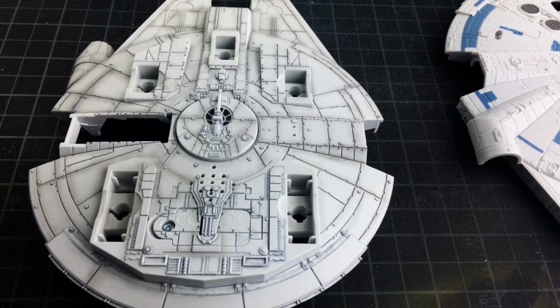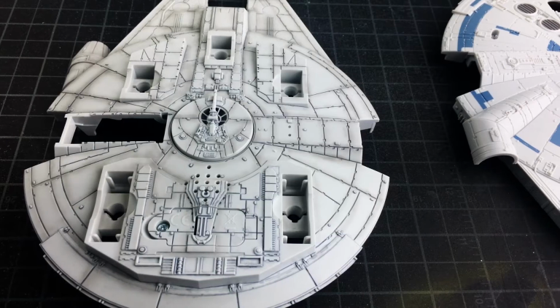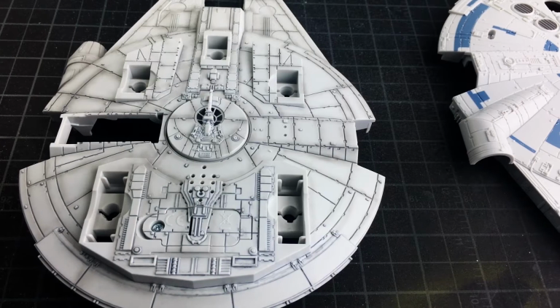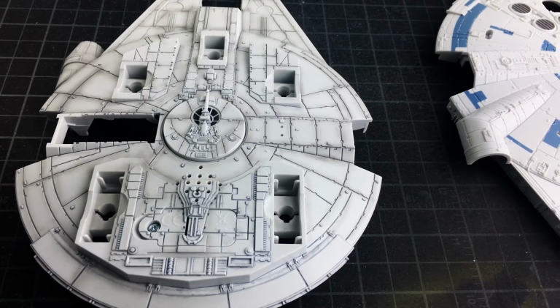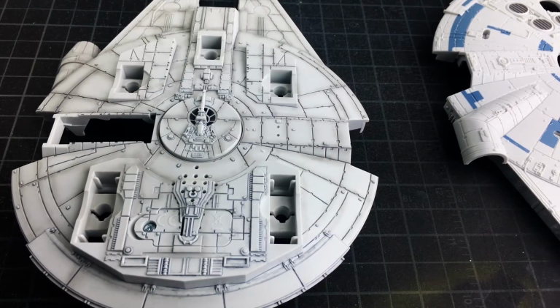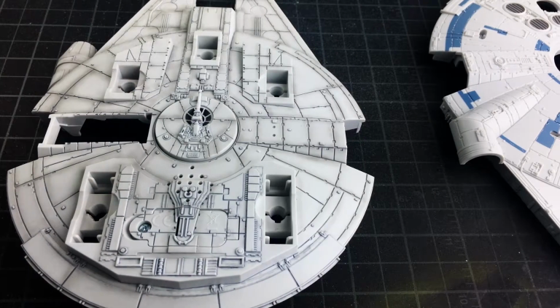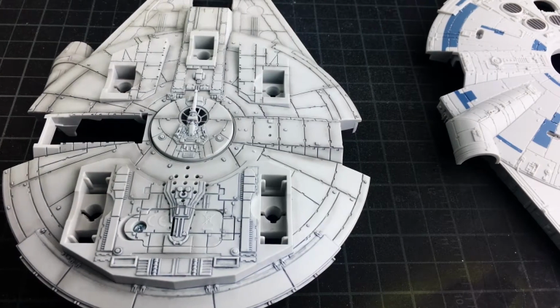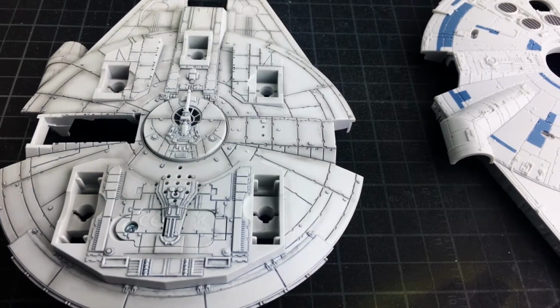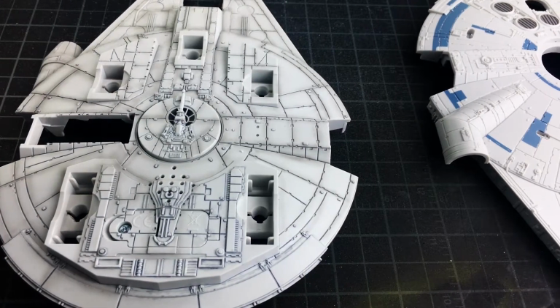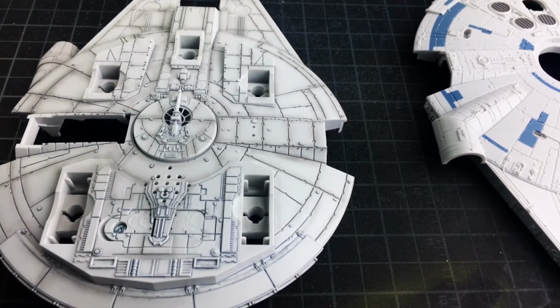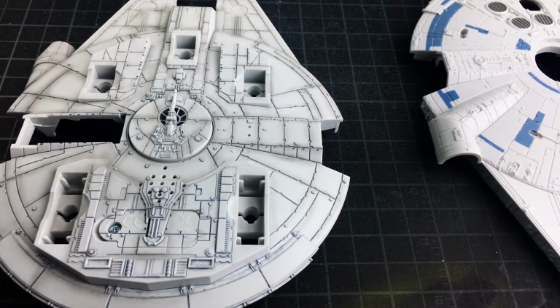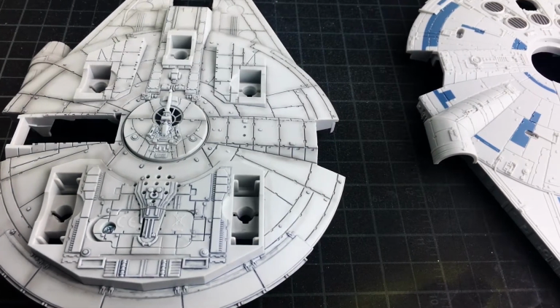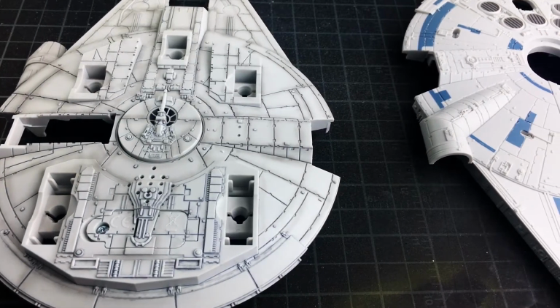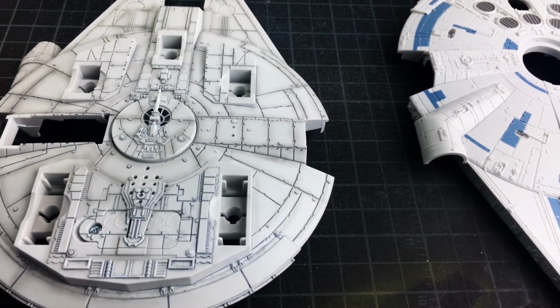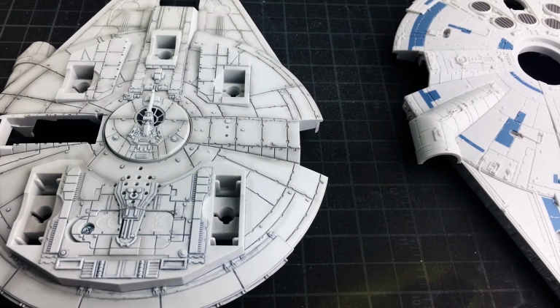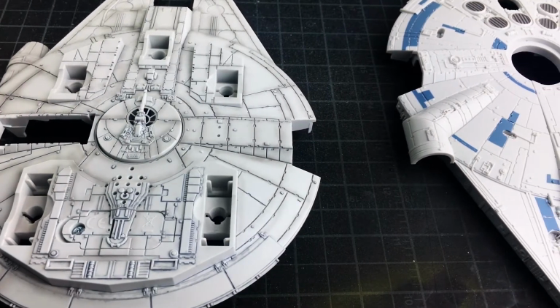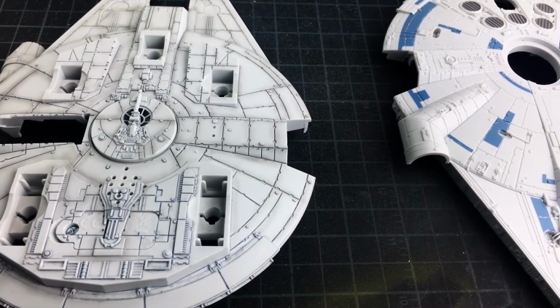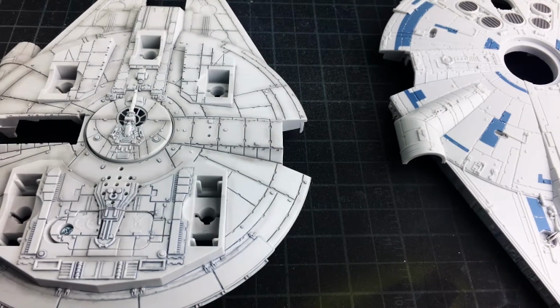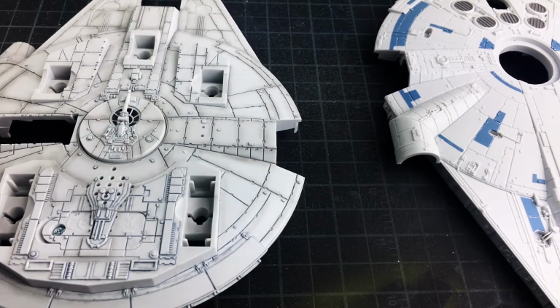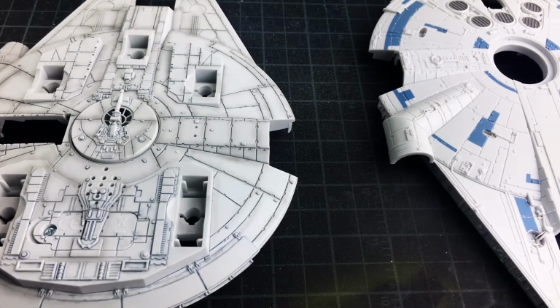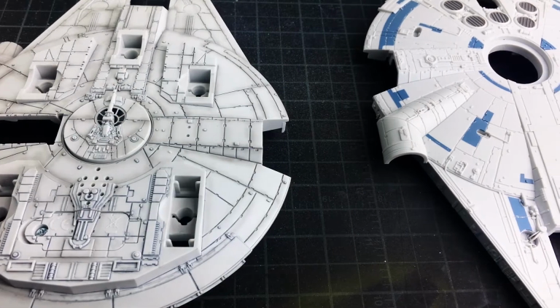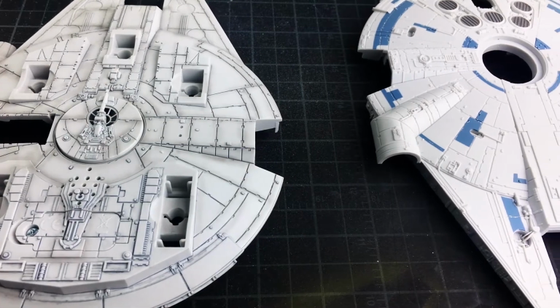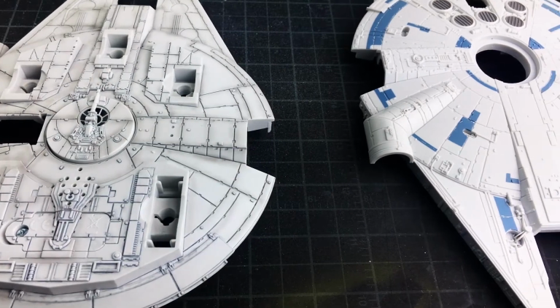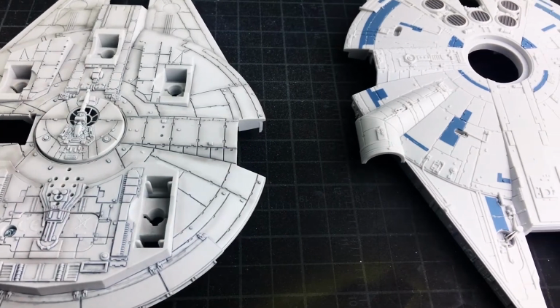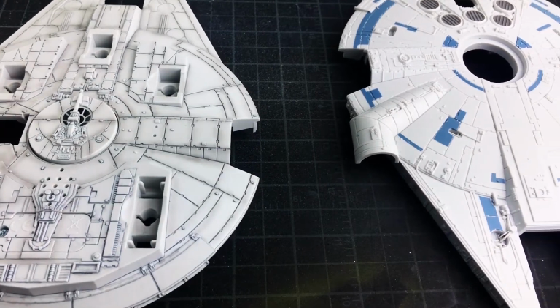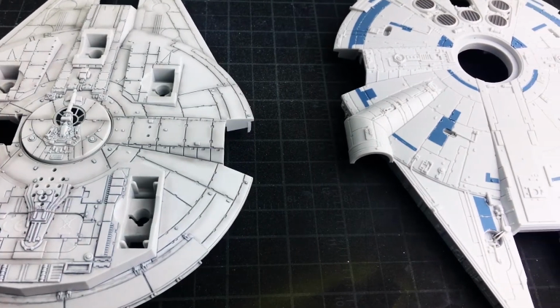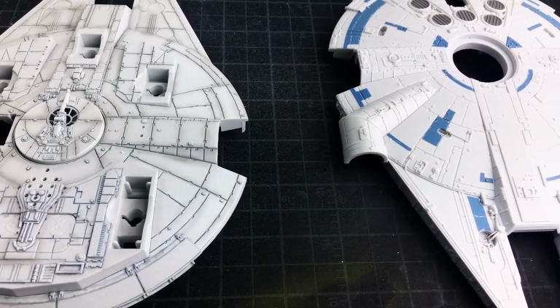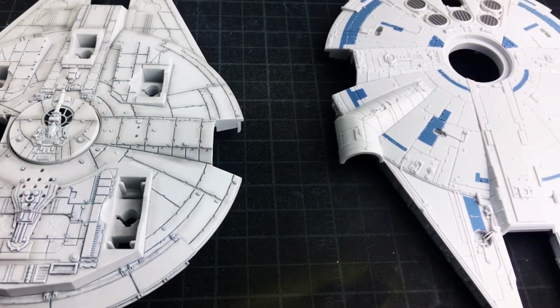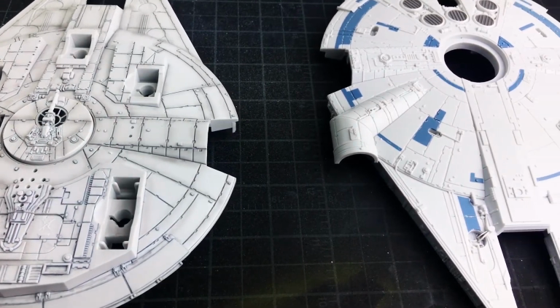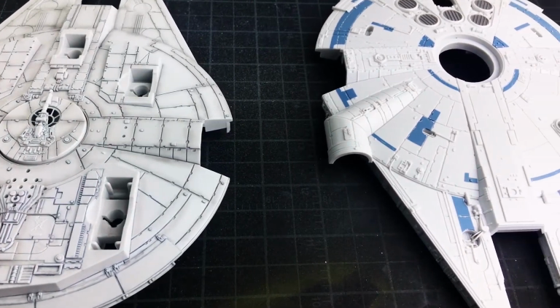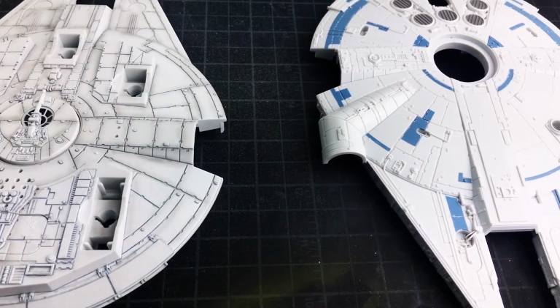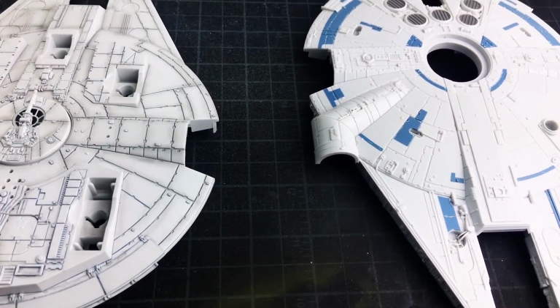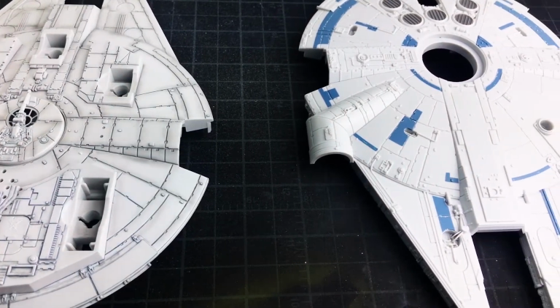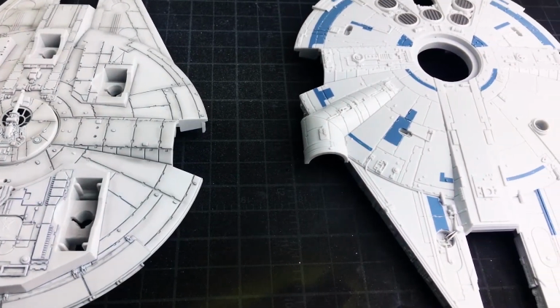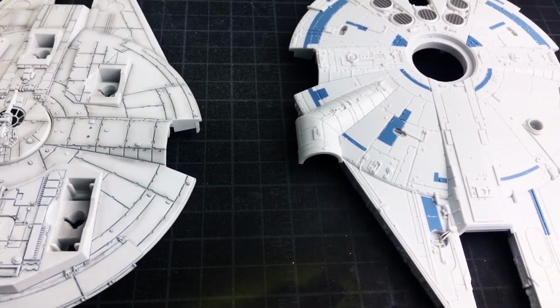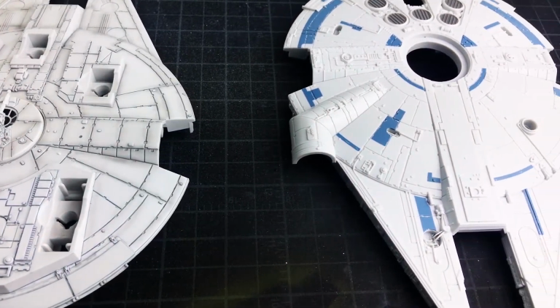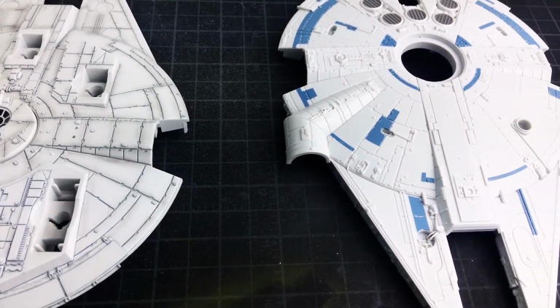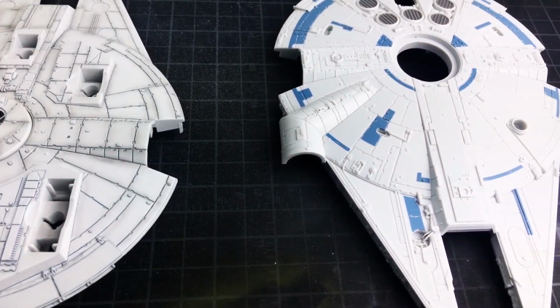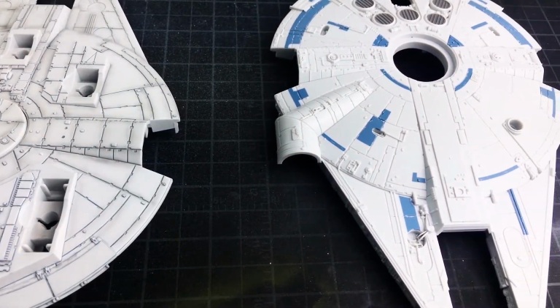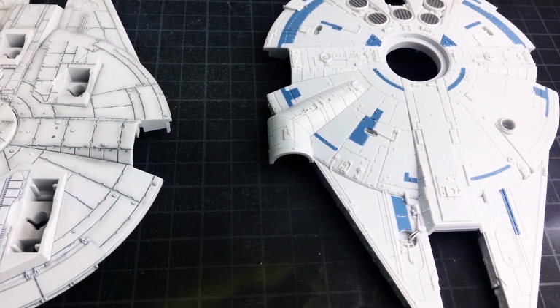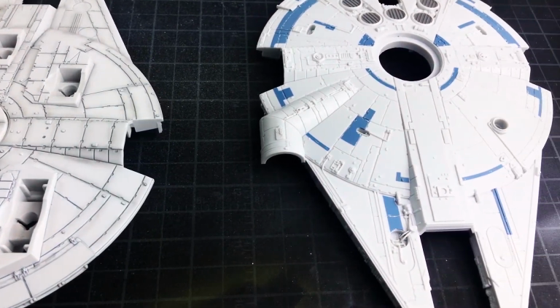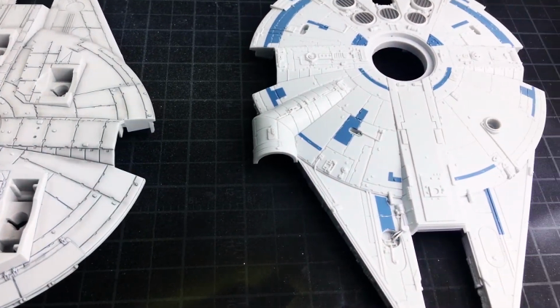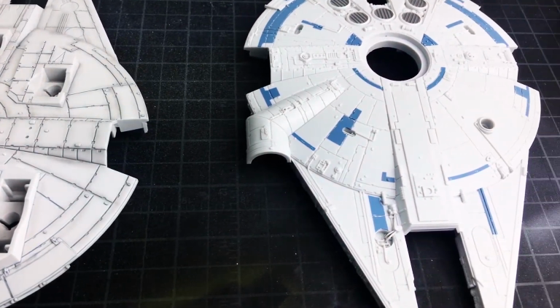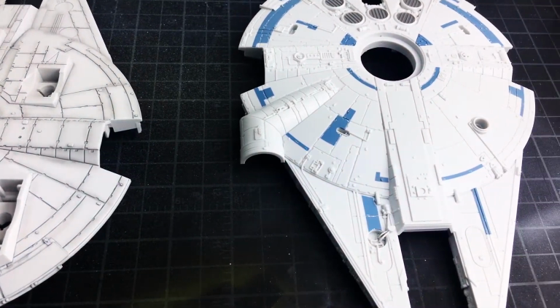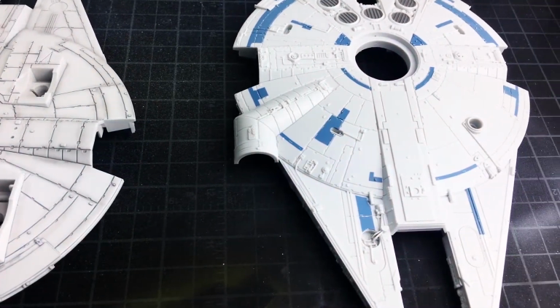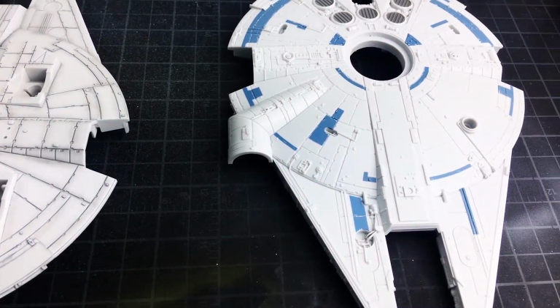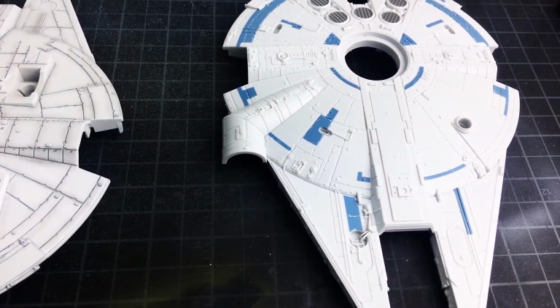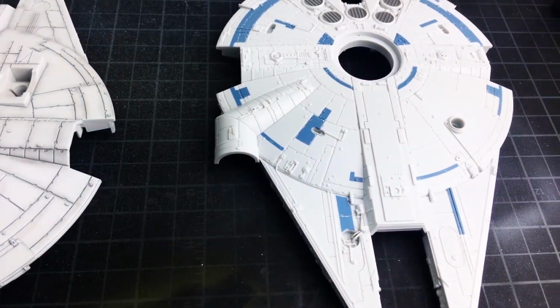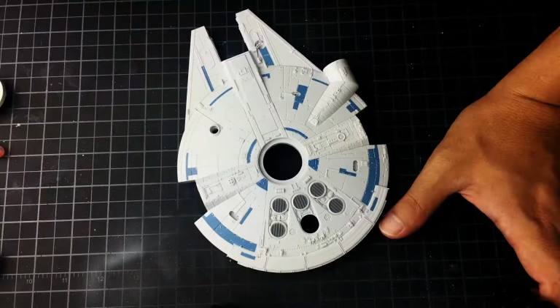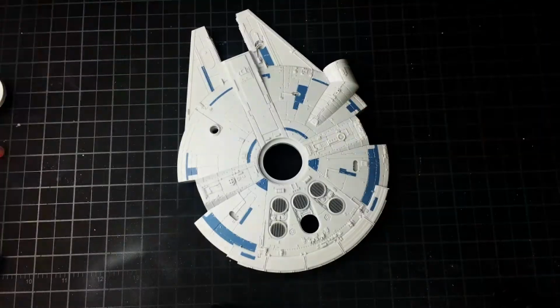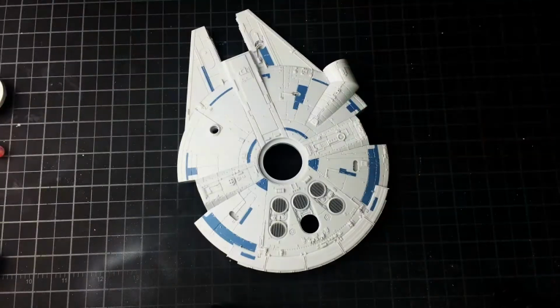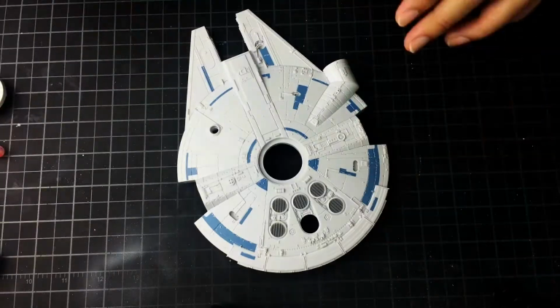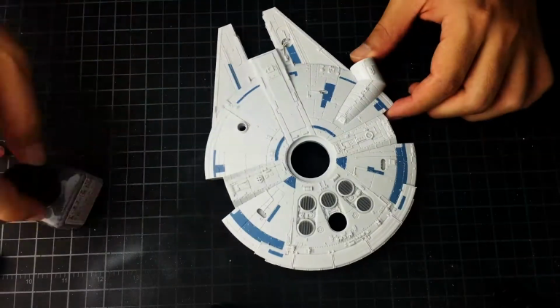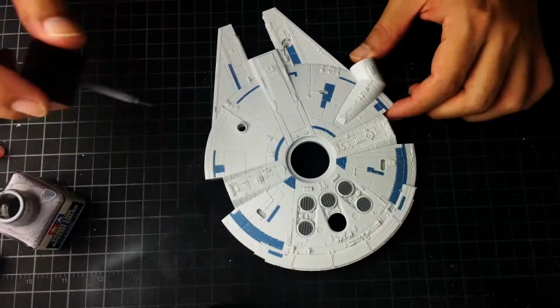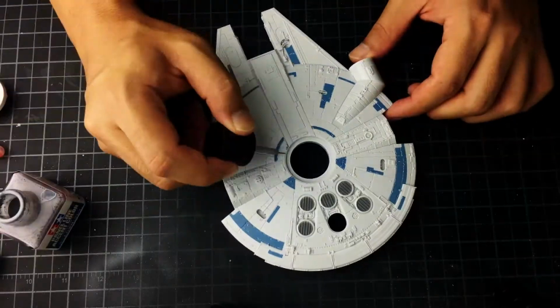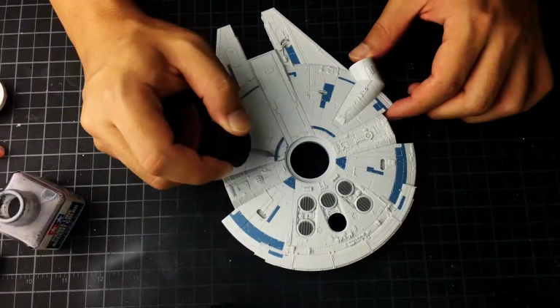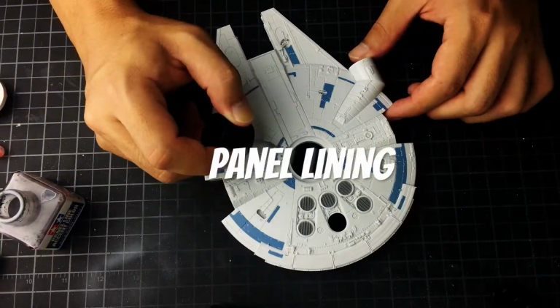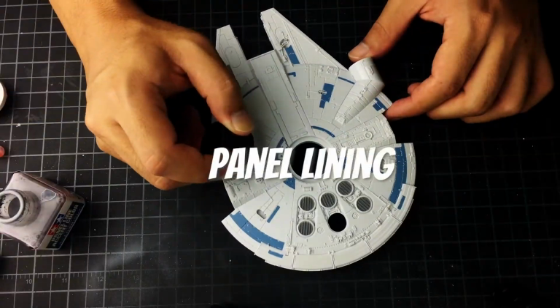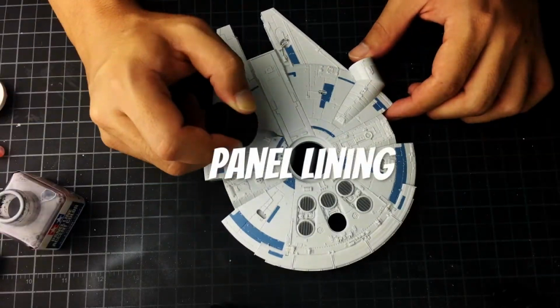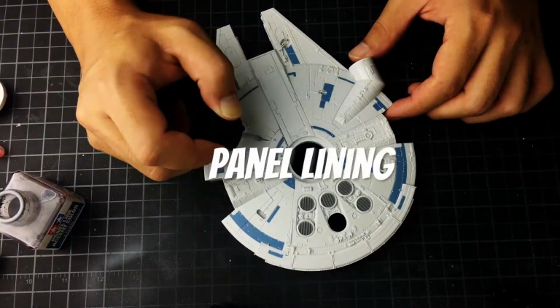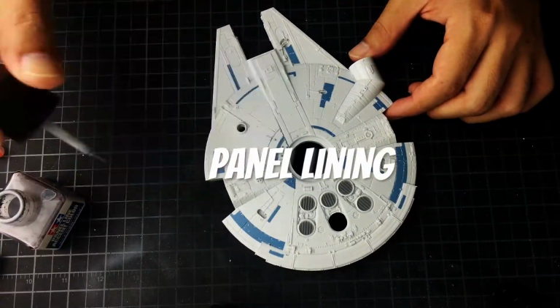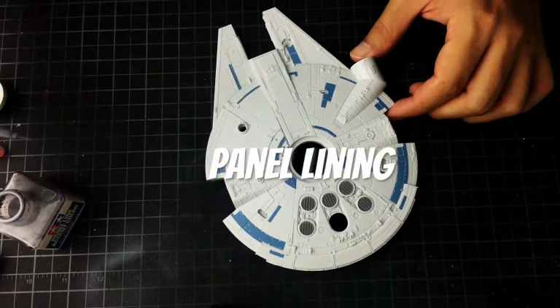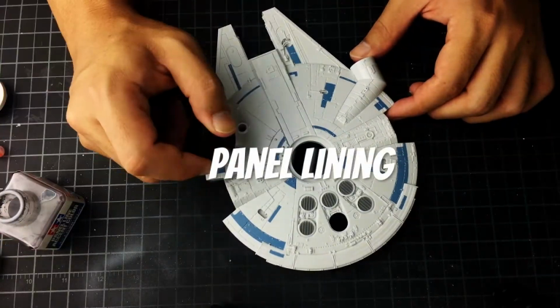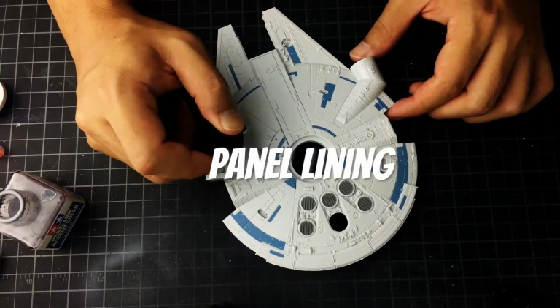Here's a quick look at it before and after. On the left side we have the bottom which I already finished, and the top which still needs to be worked on.